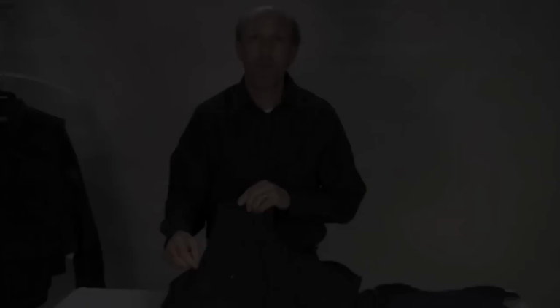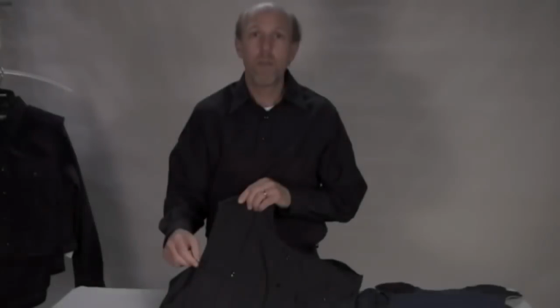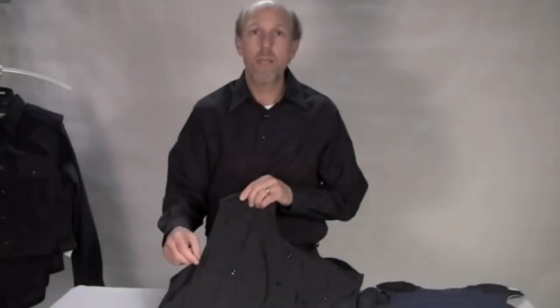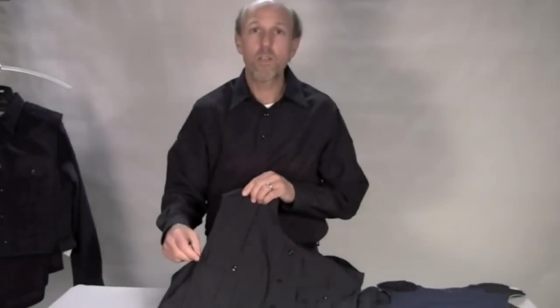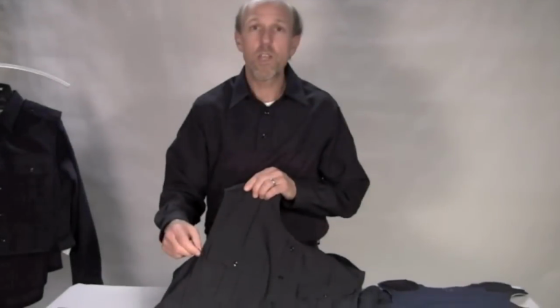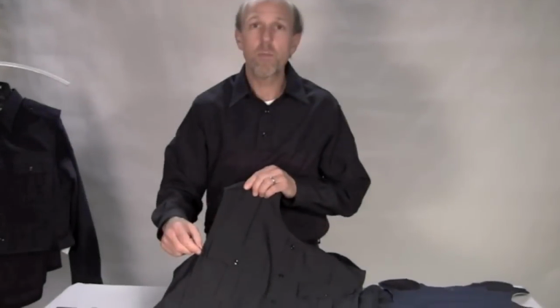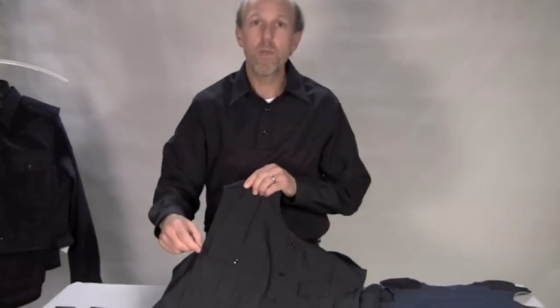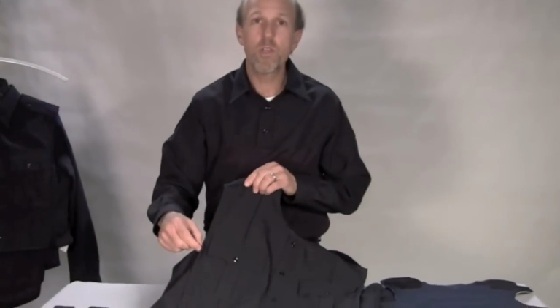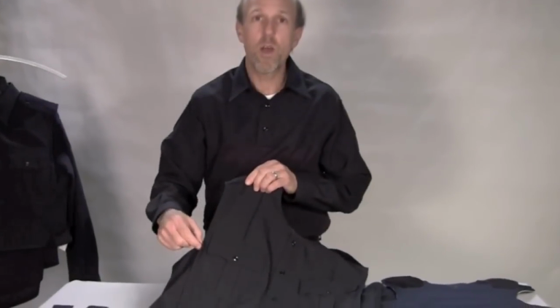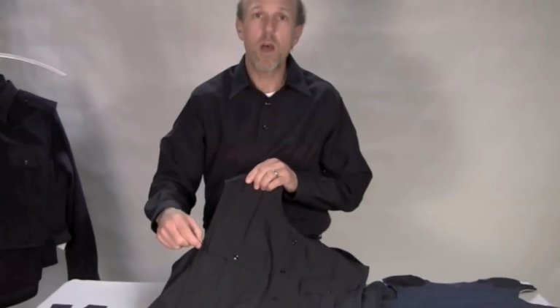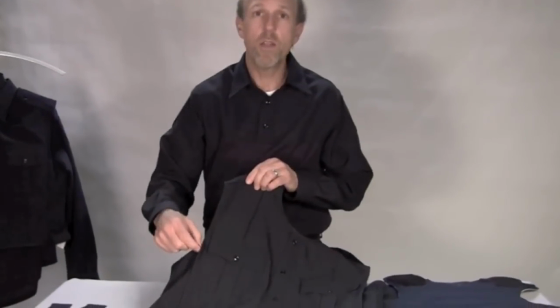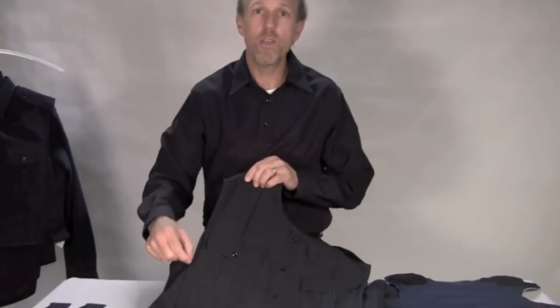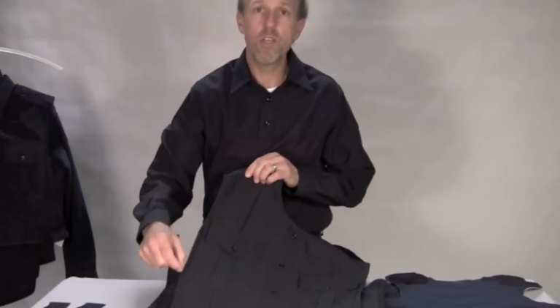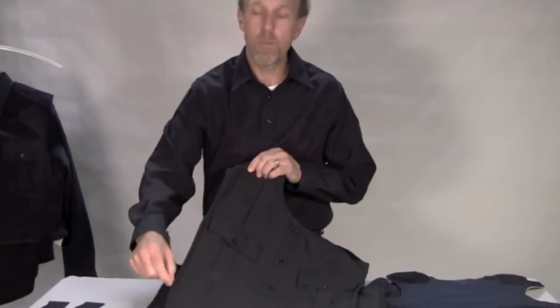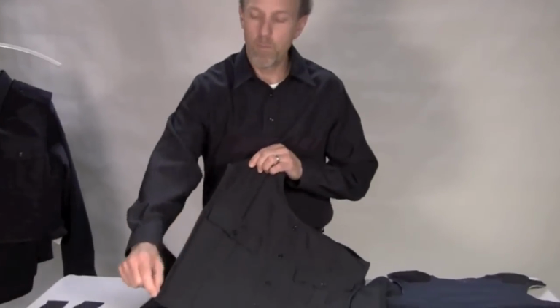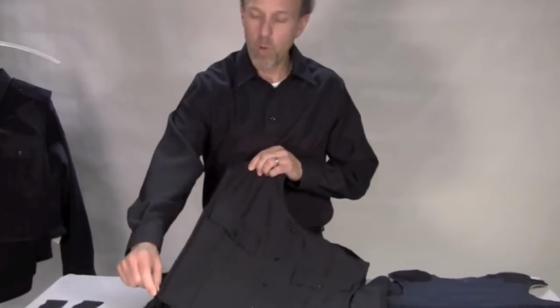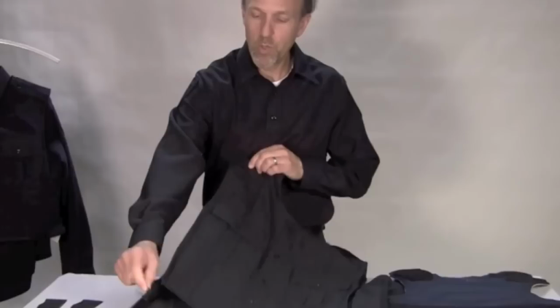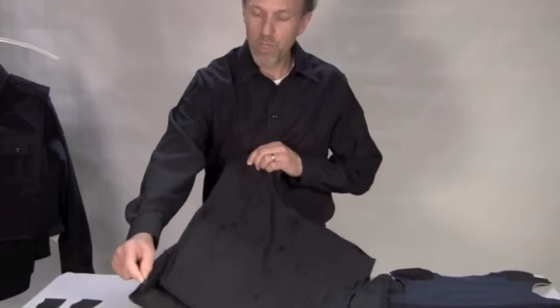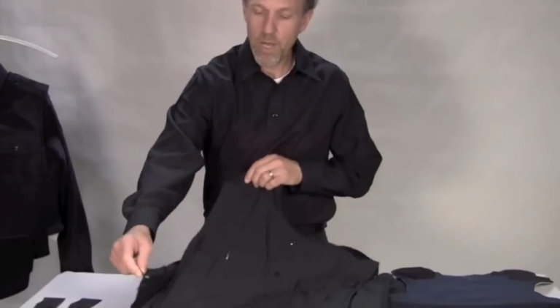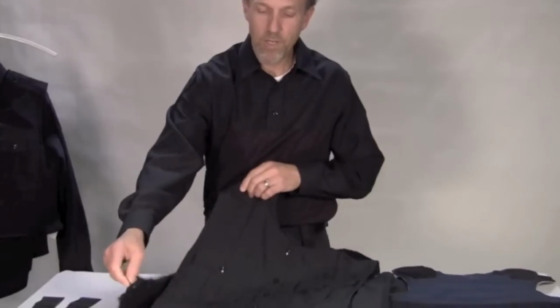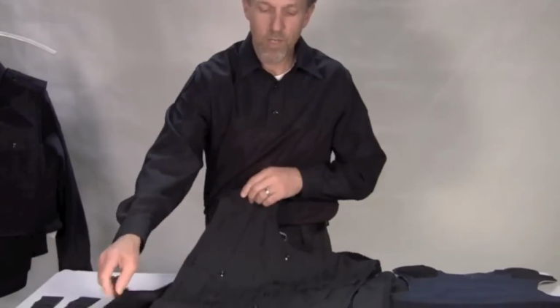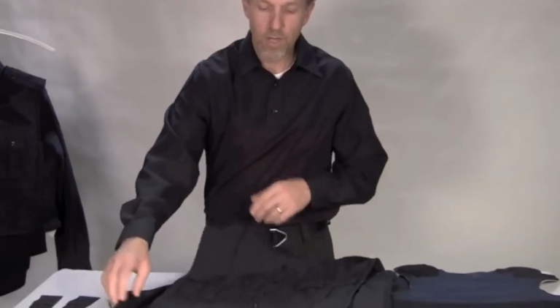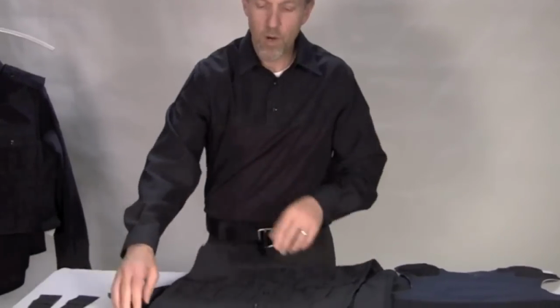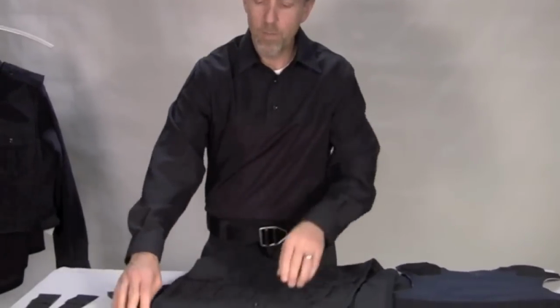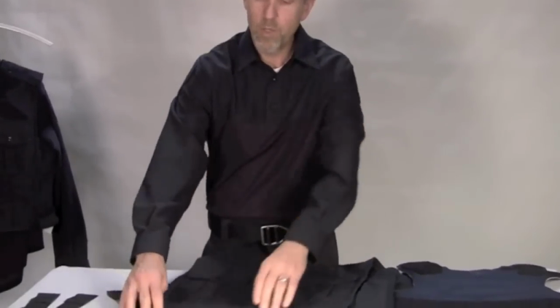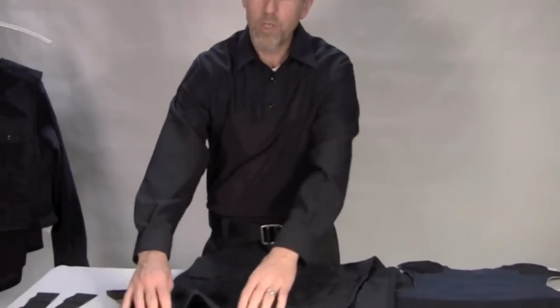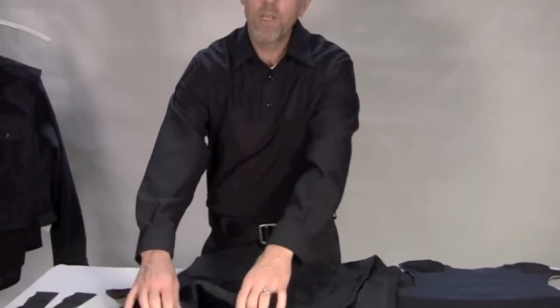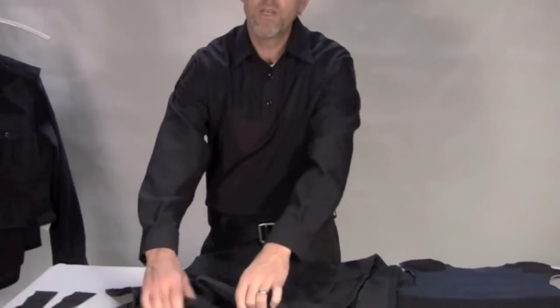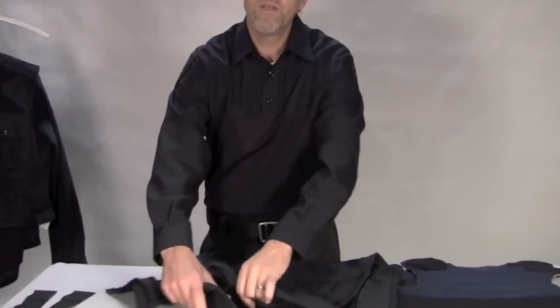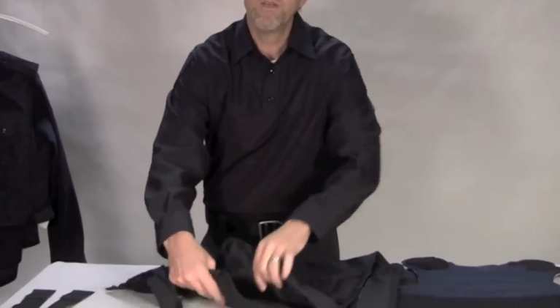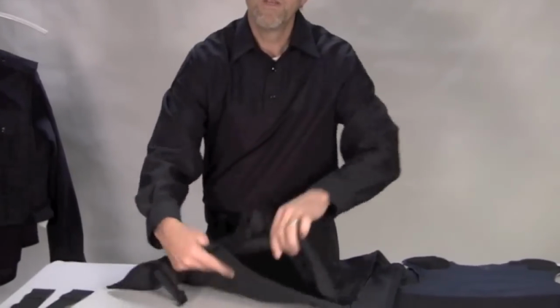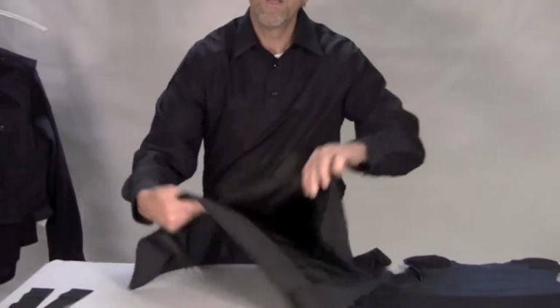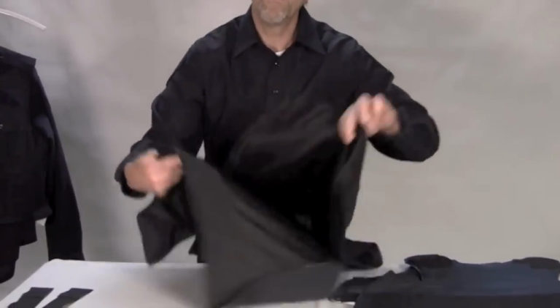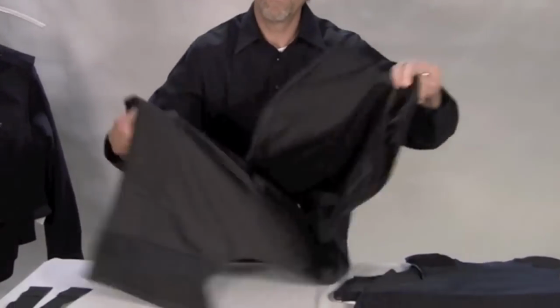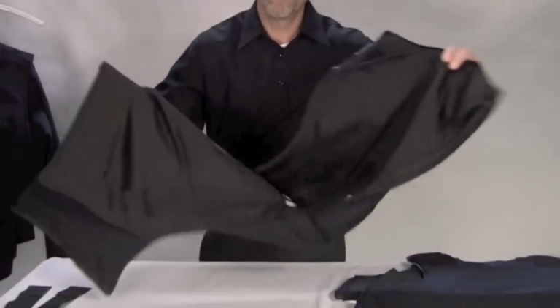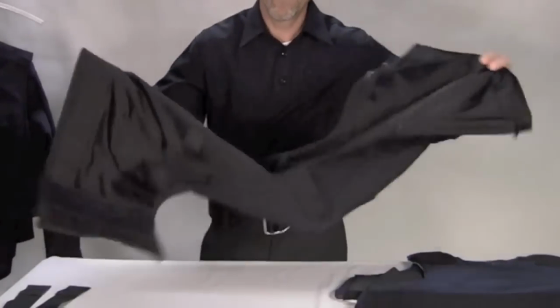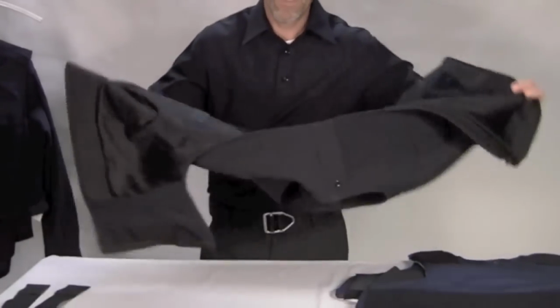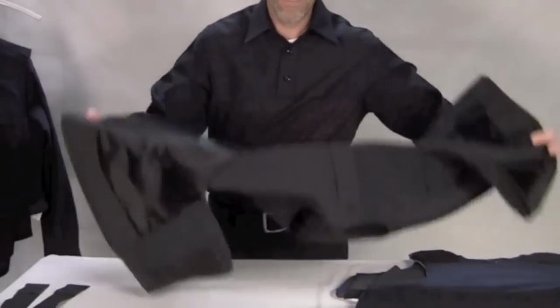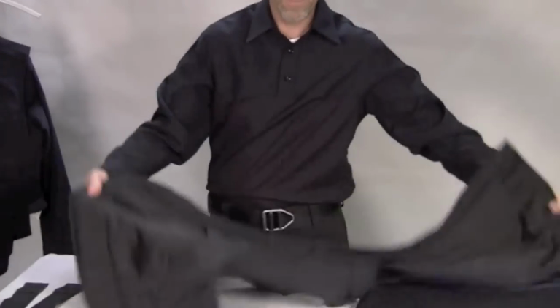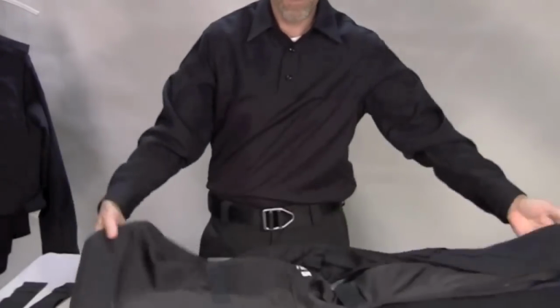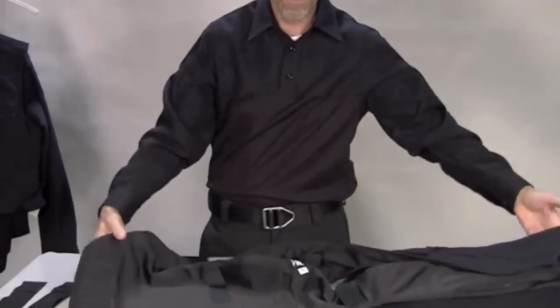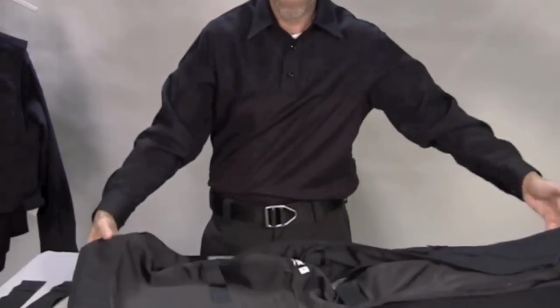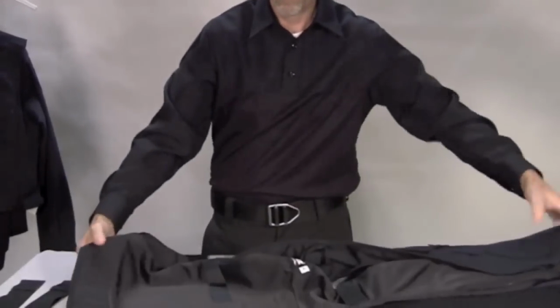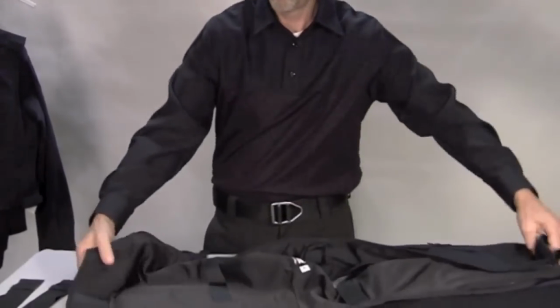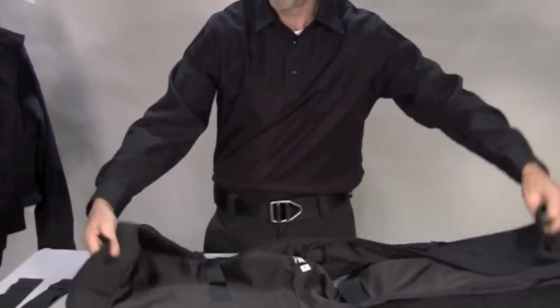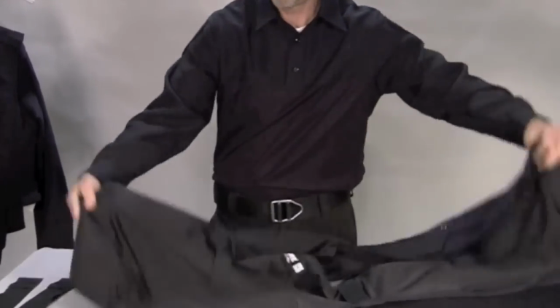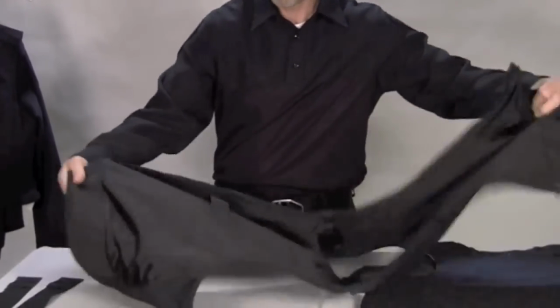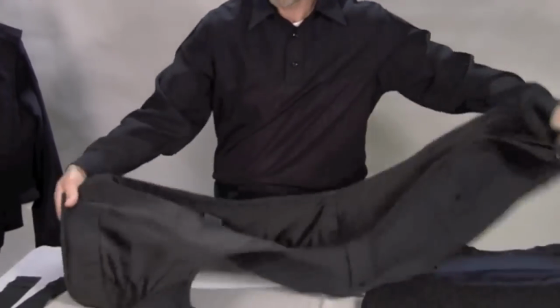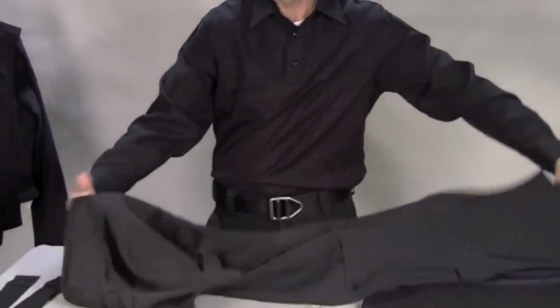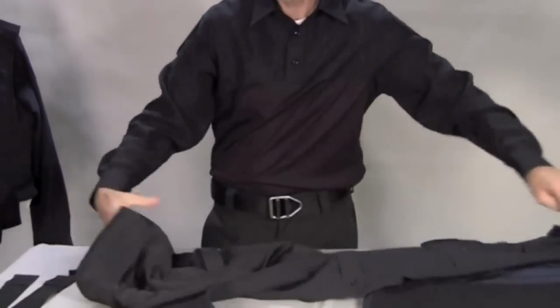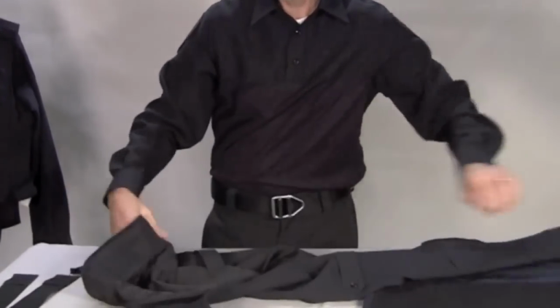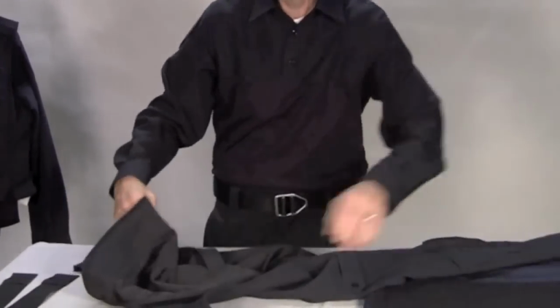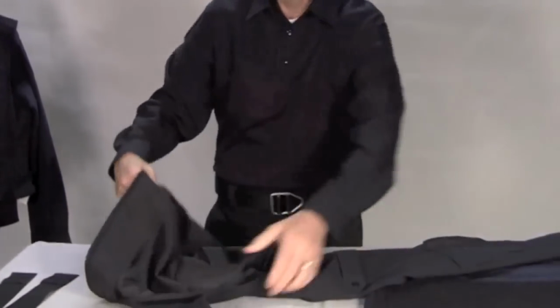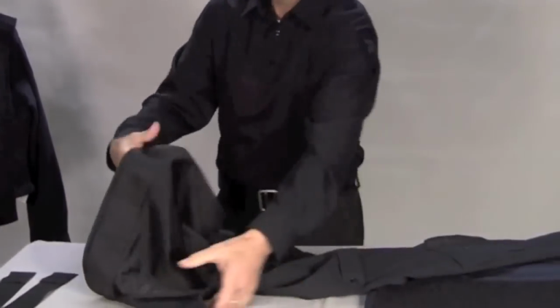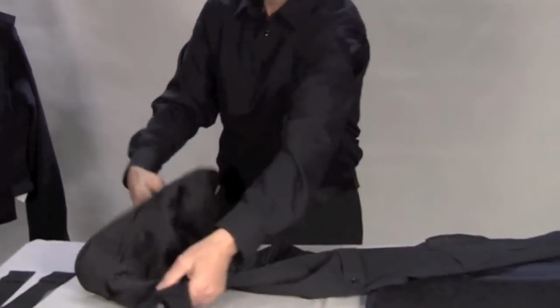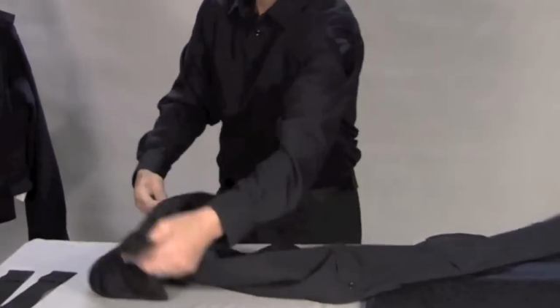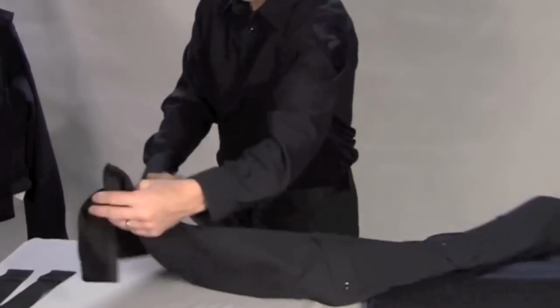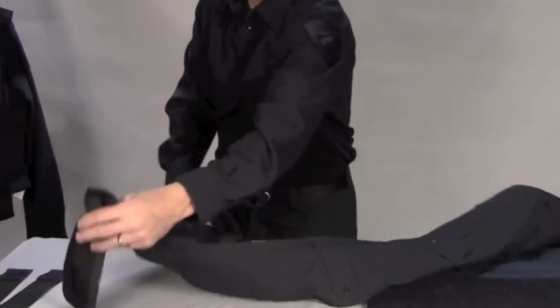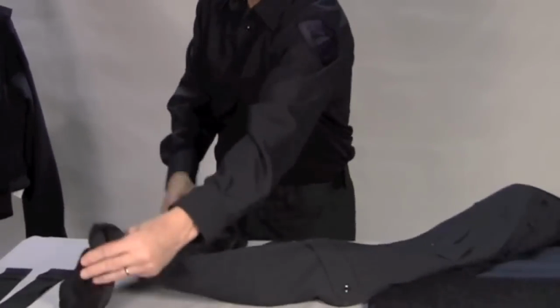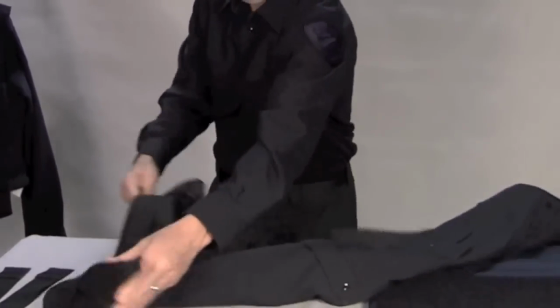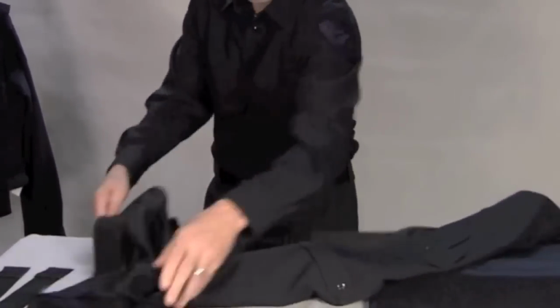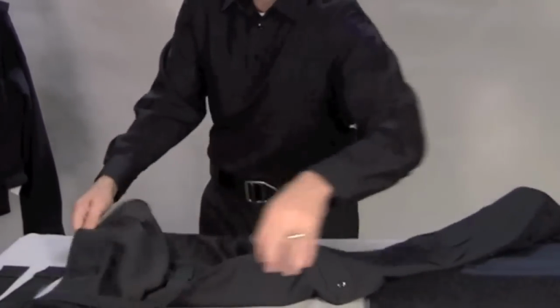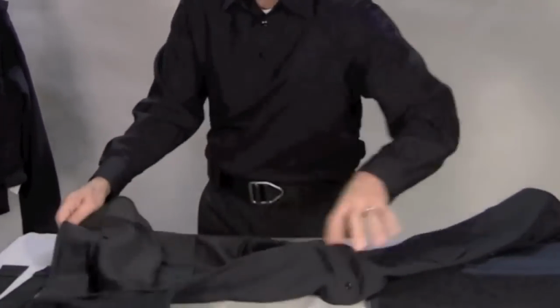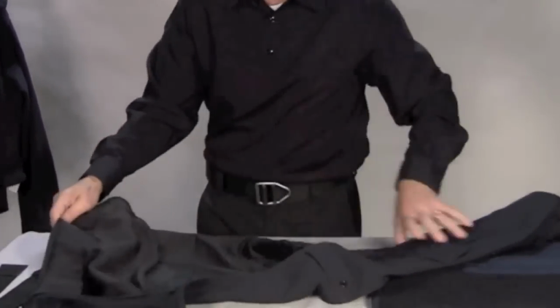The next step is to unzip both sides of the armor skin and then lay it flat on a flat surface.